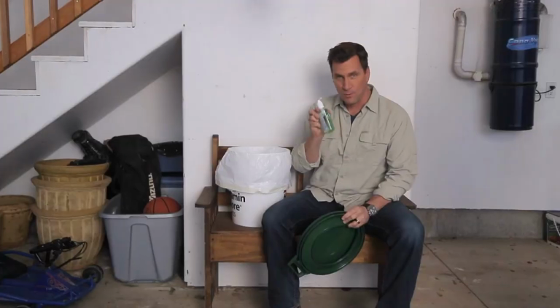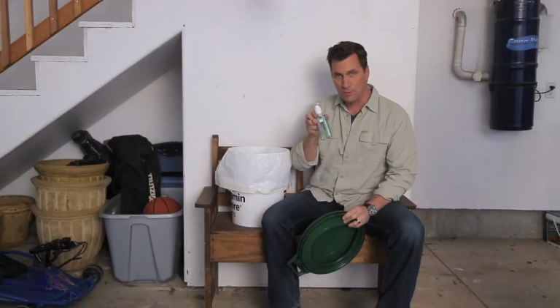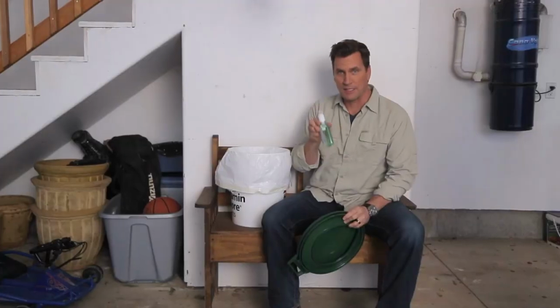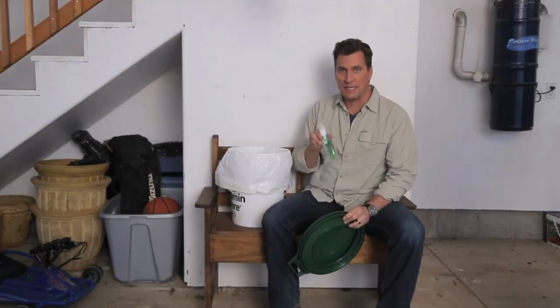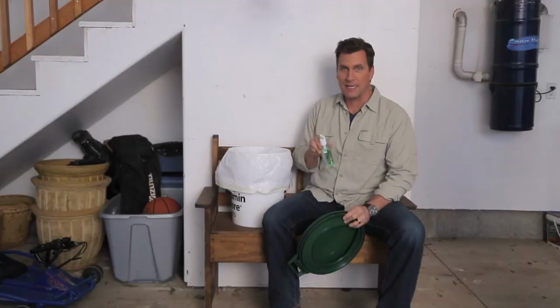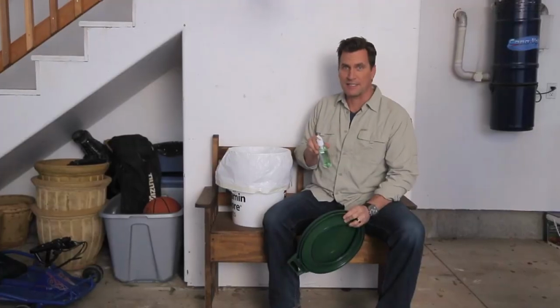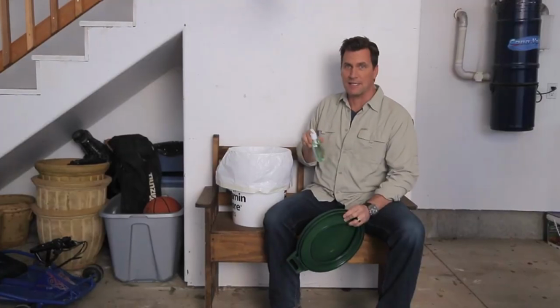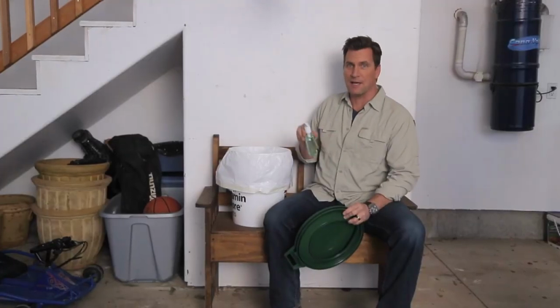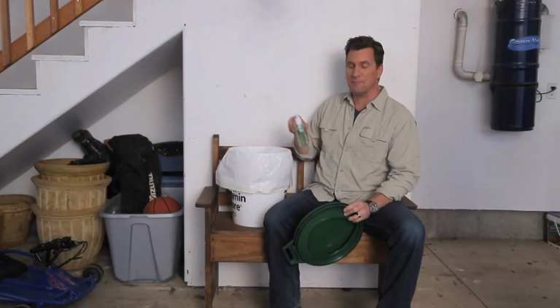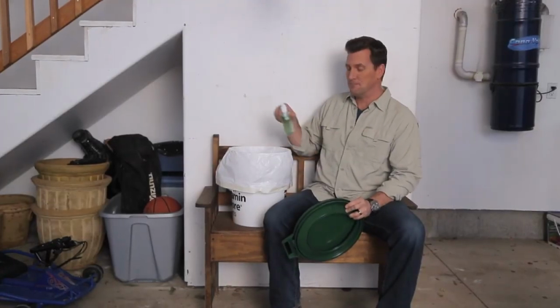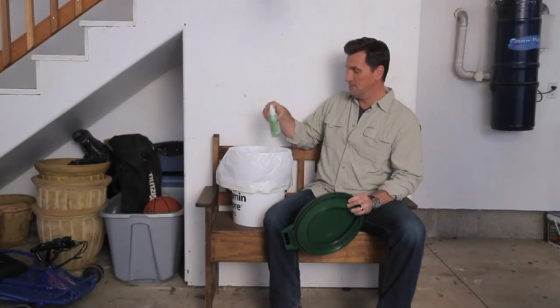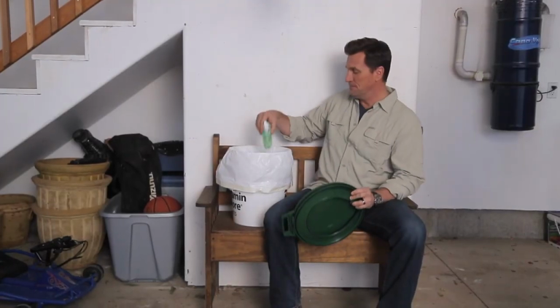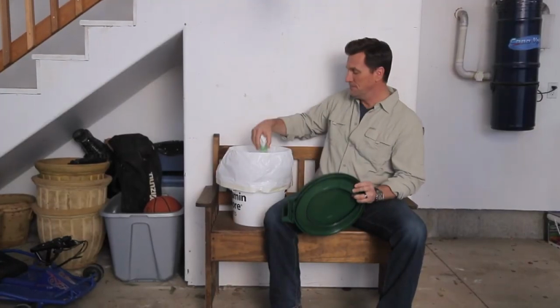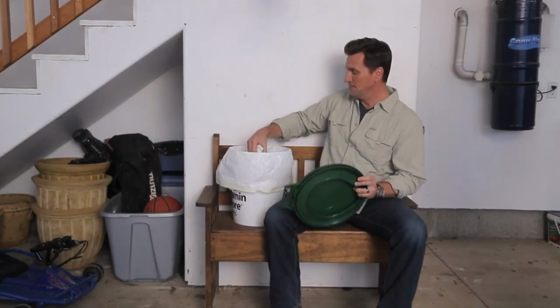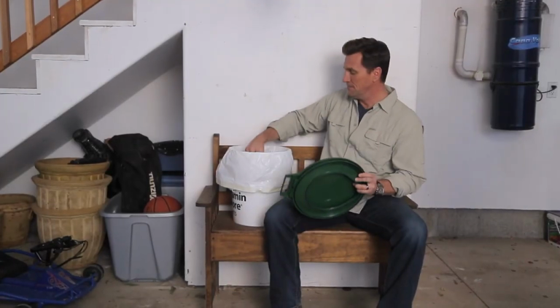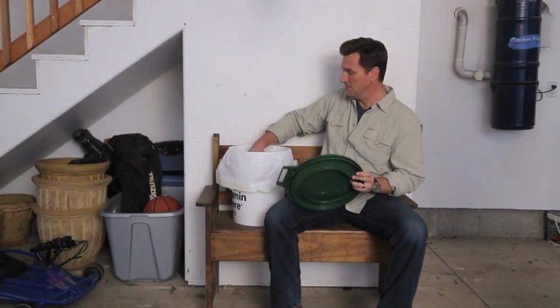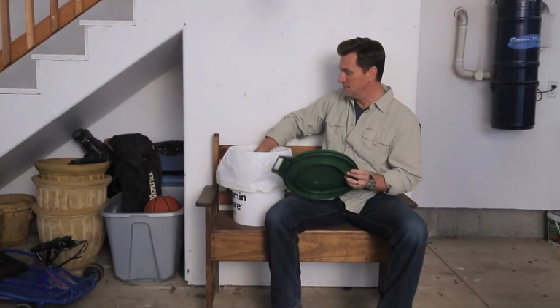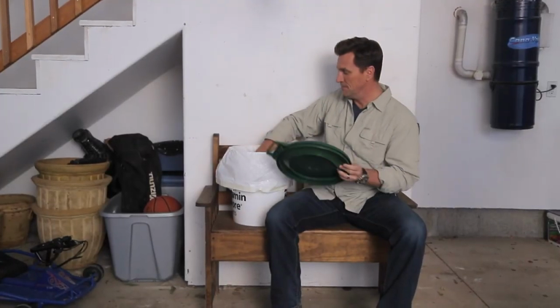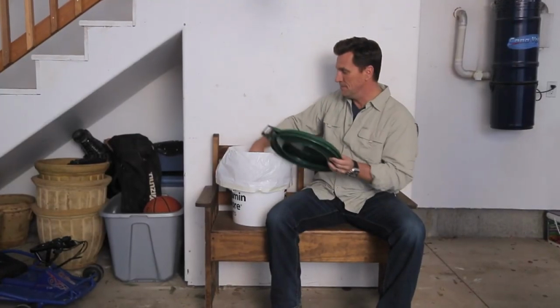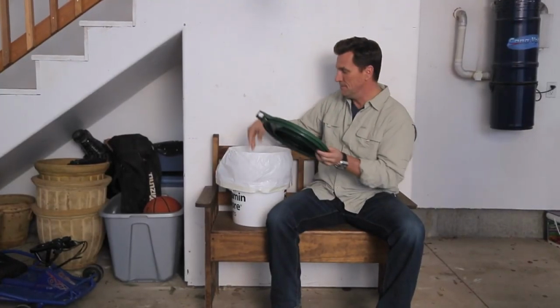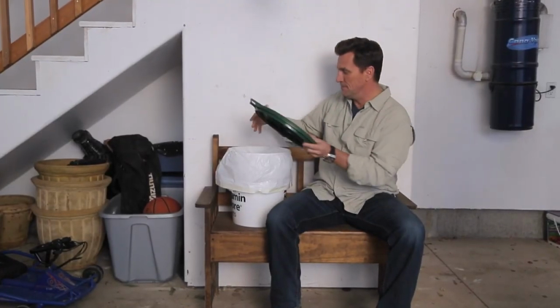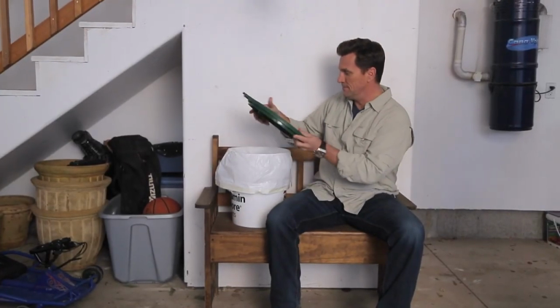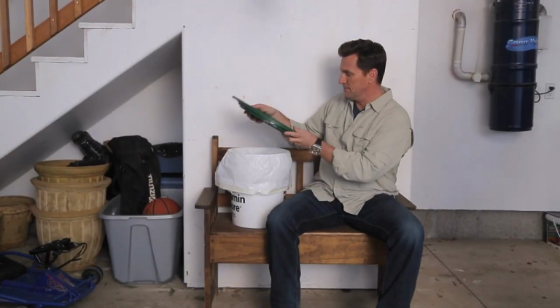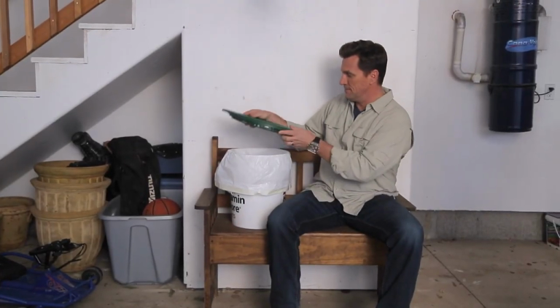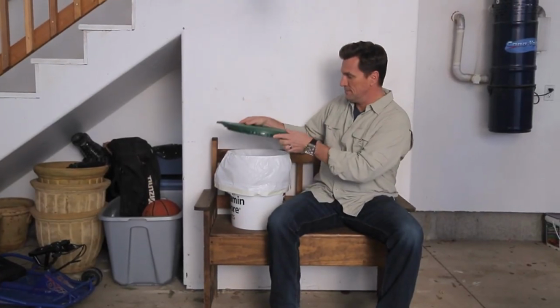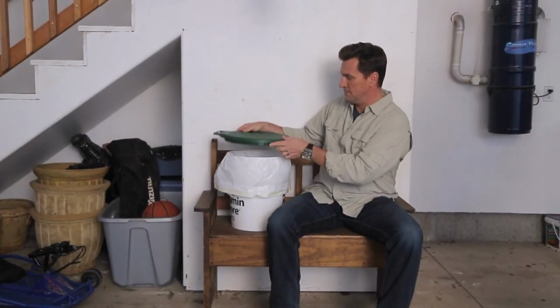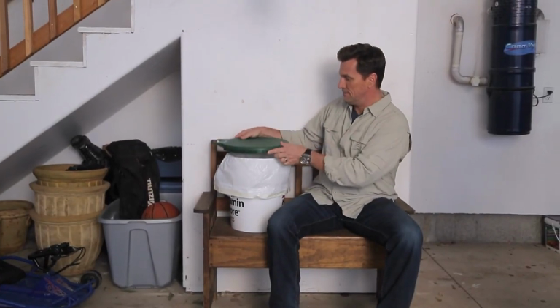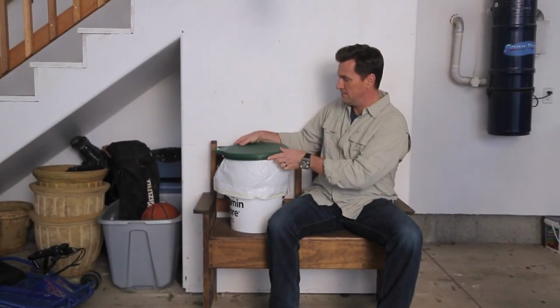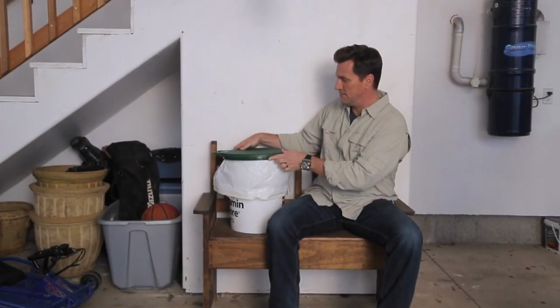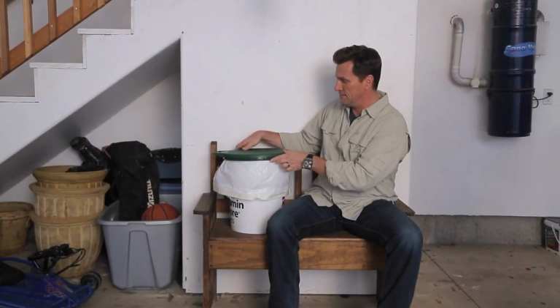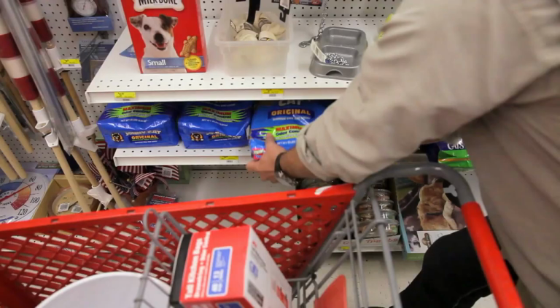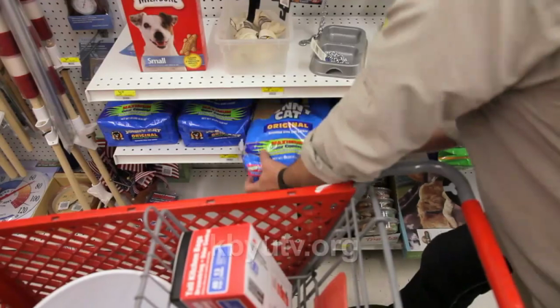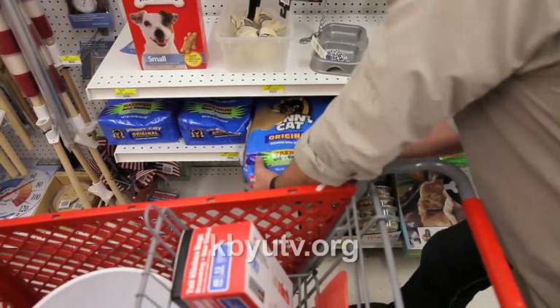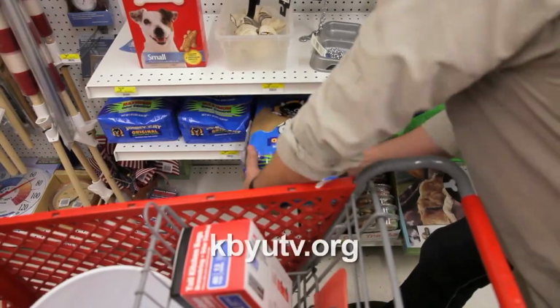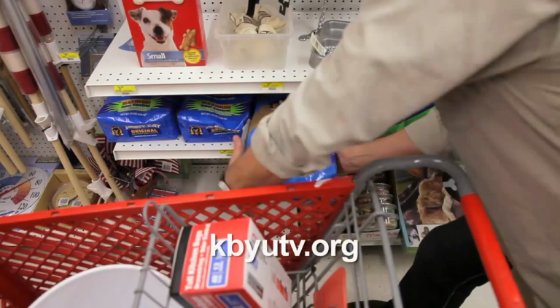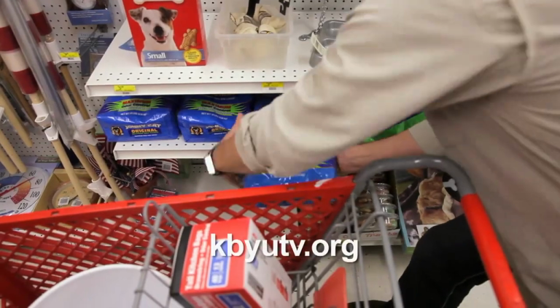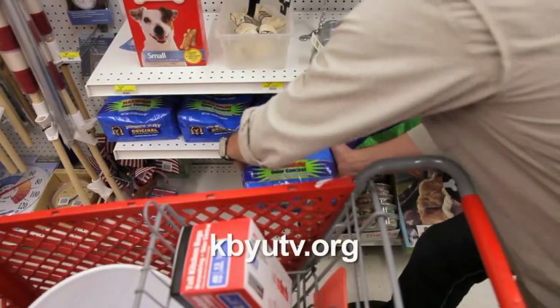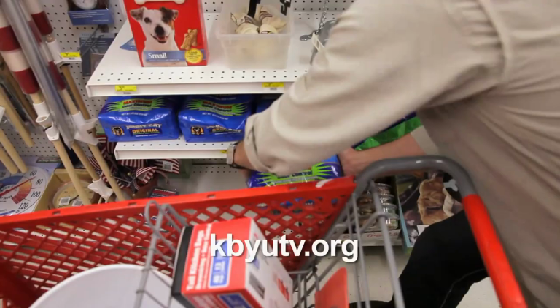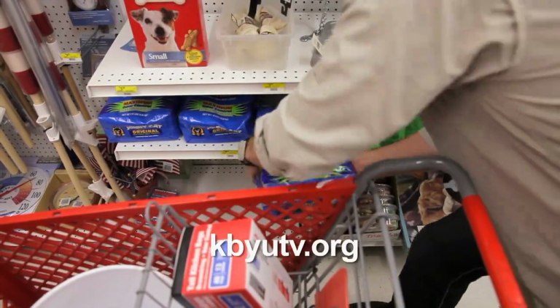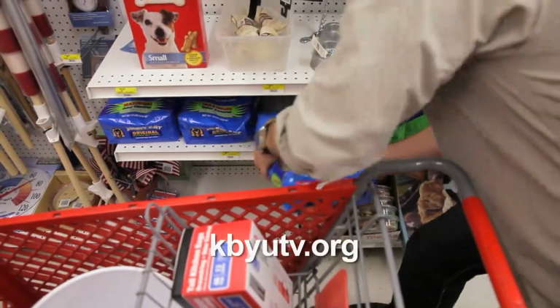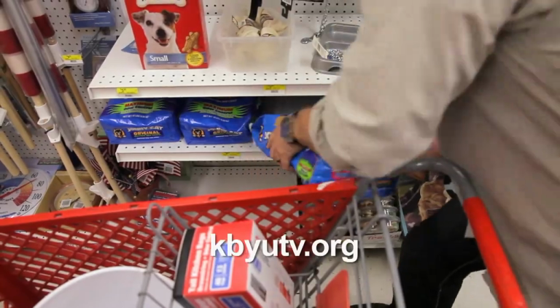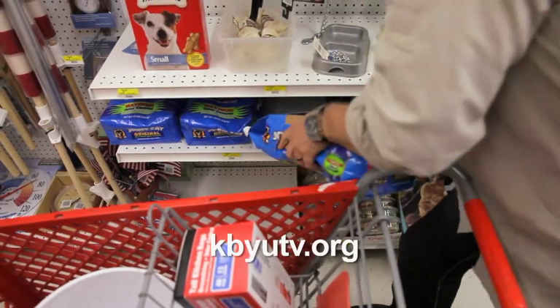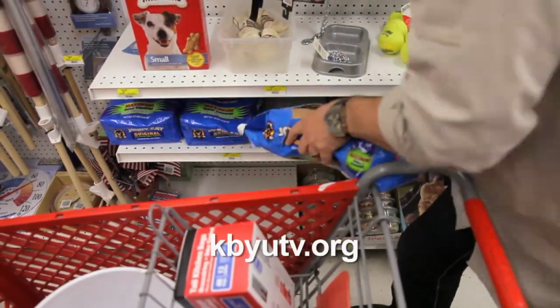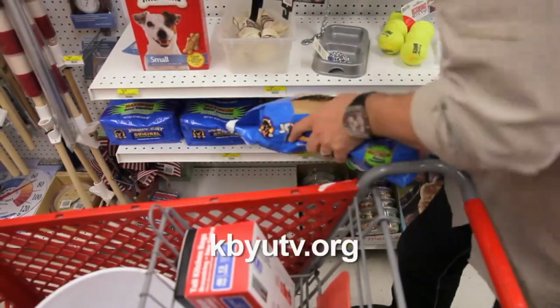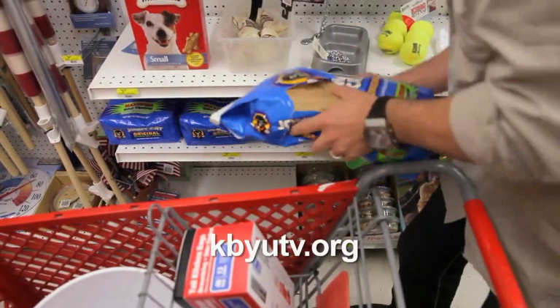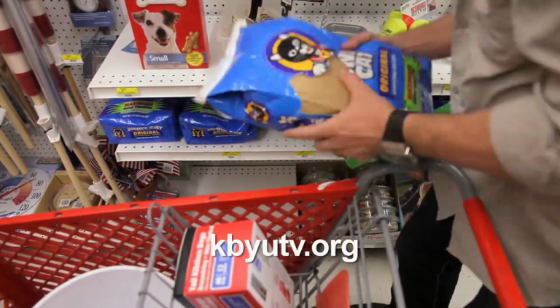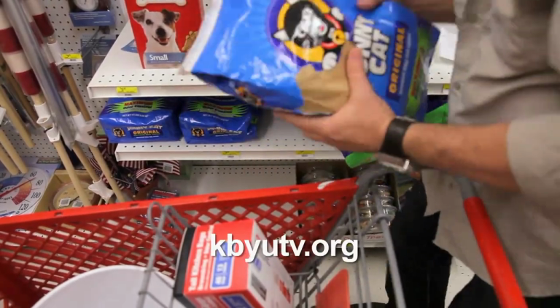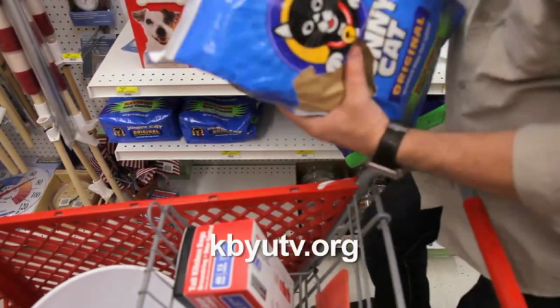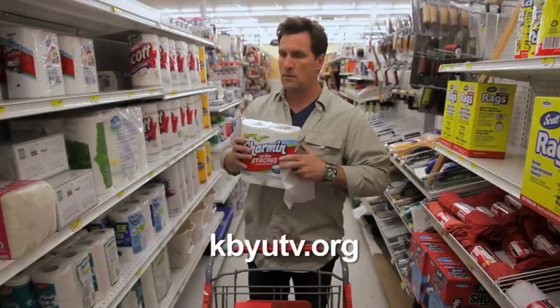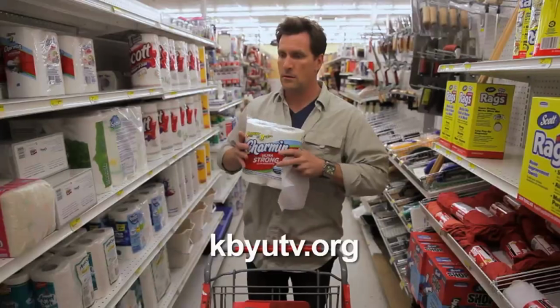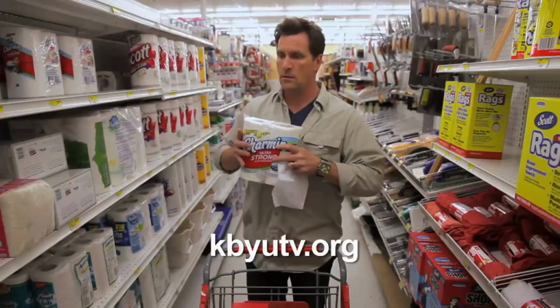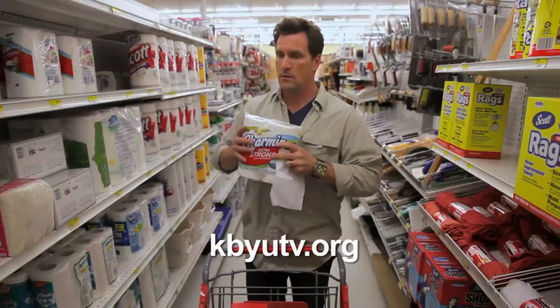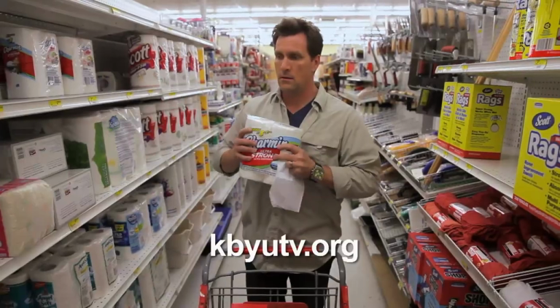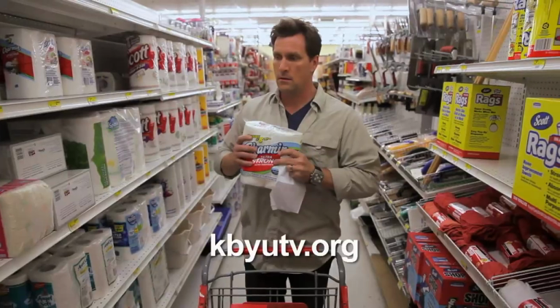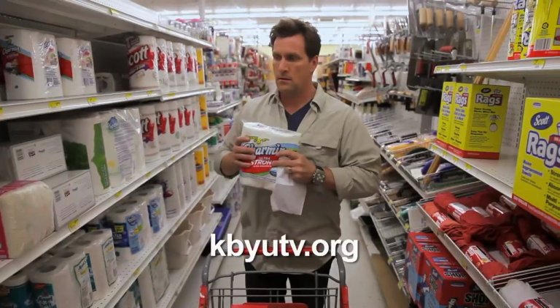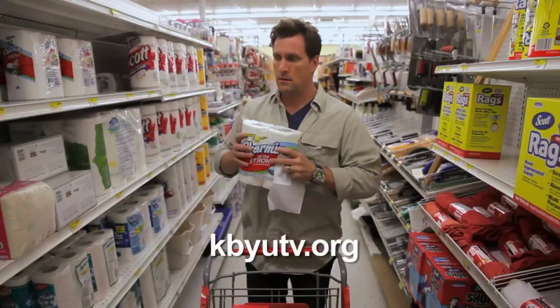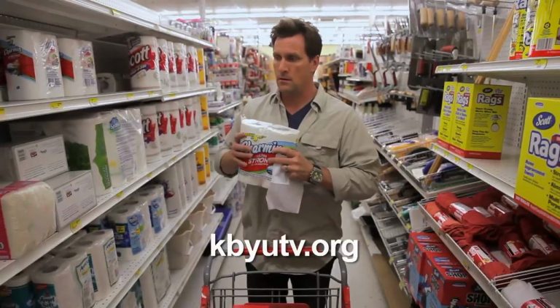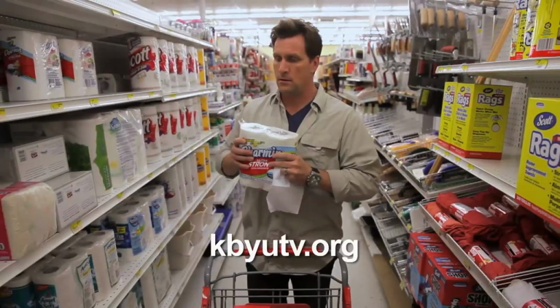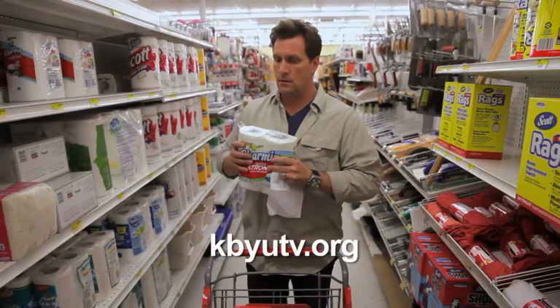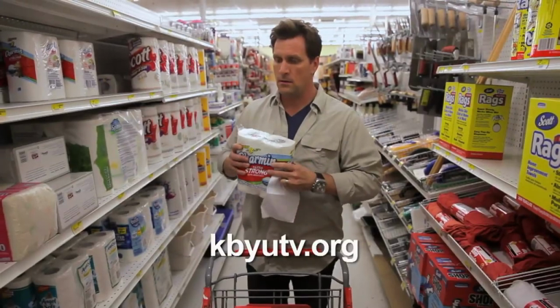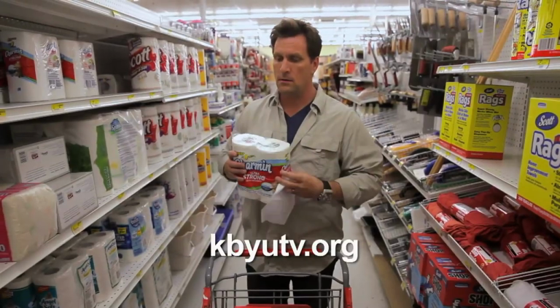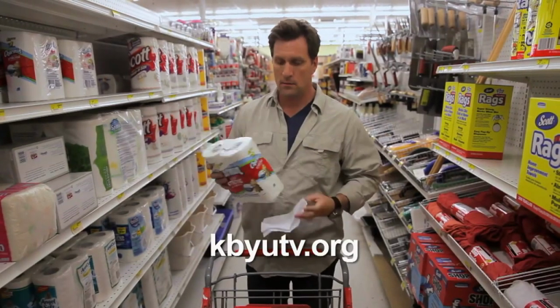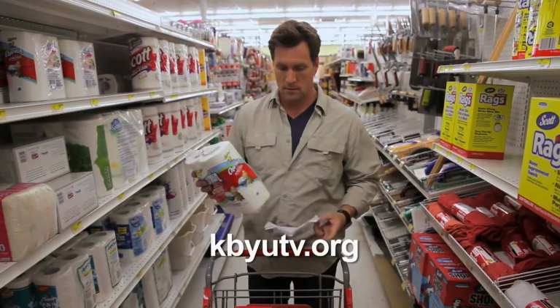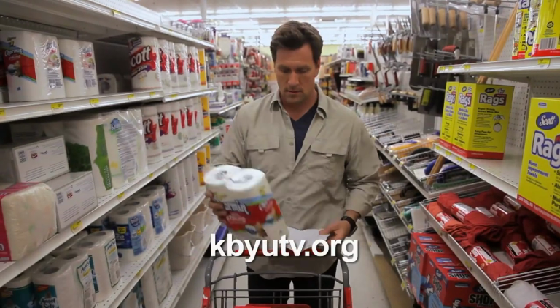We'll see you next time. Visit KBYUTV.org to get your free 20 to Ready emergency preparedness guide.